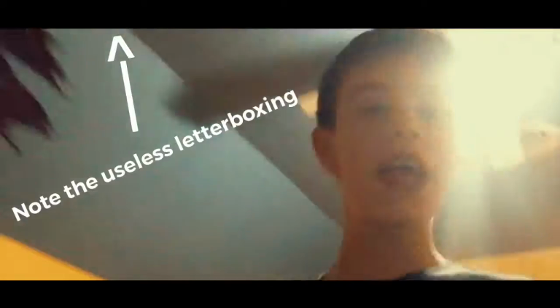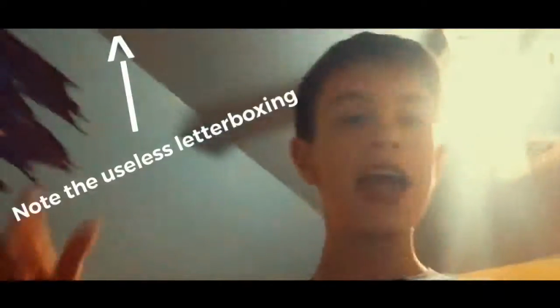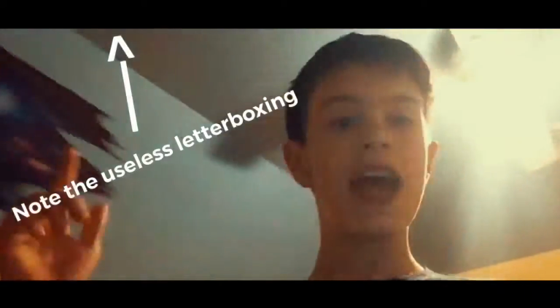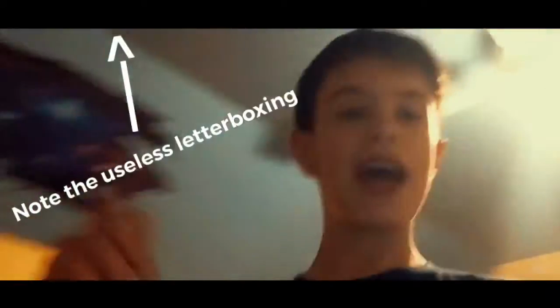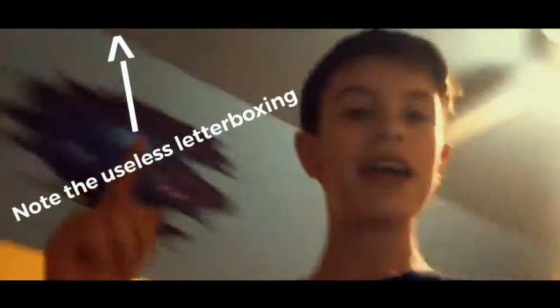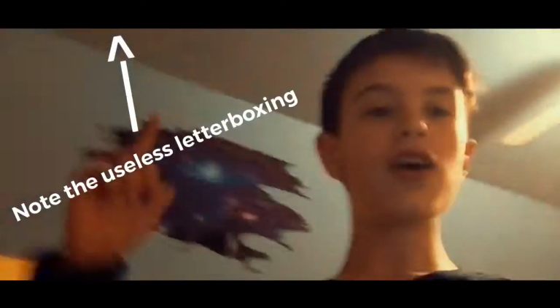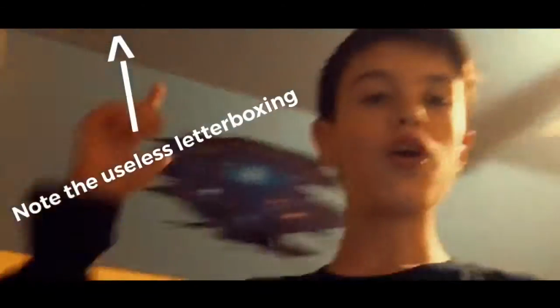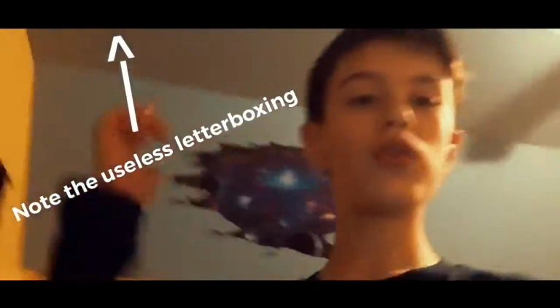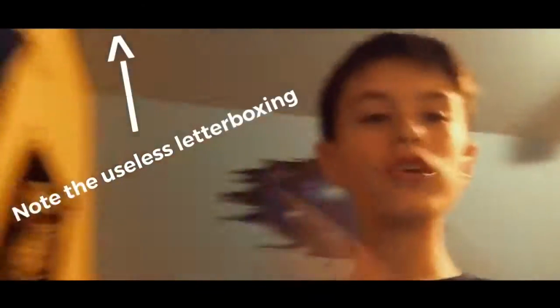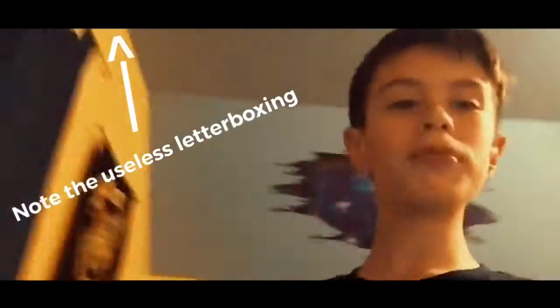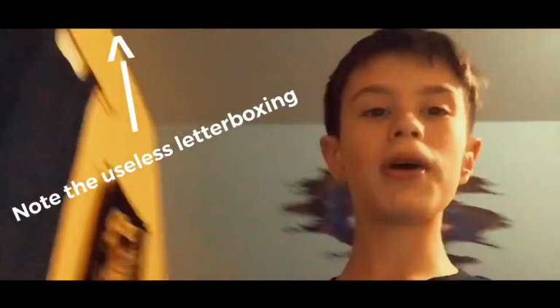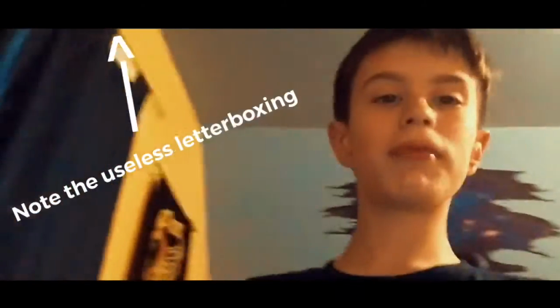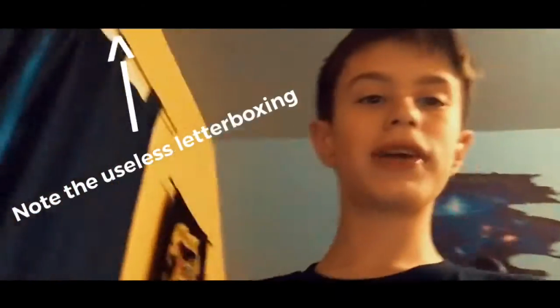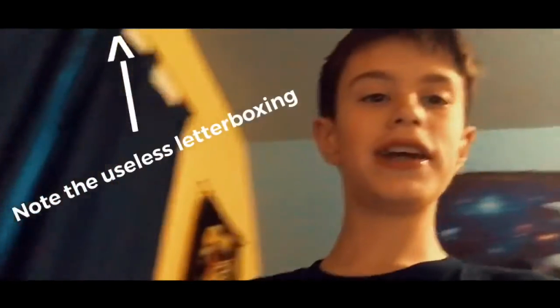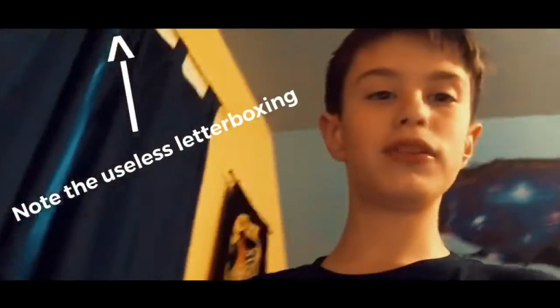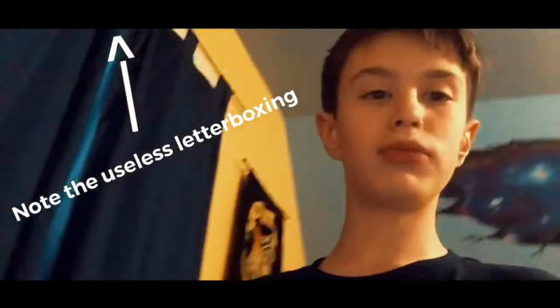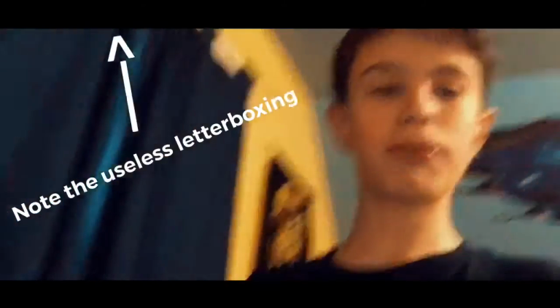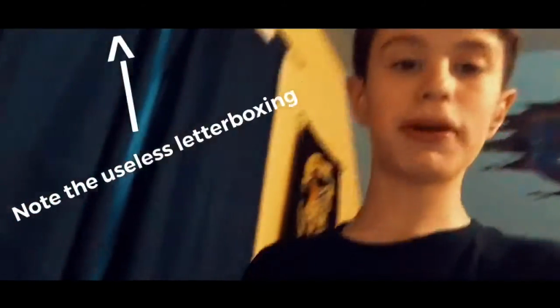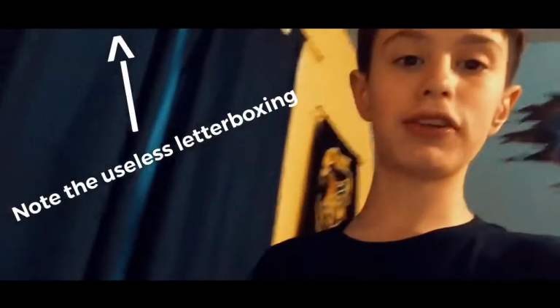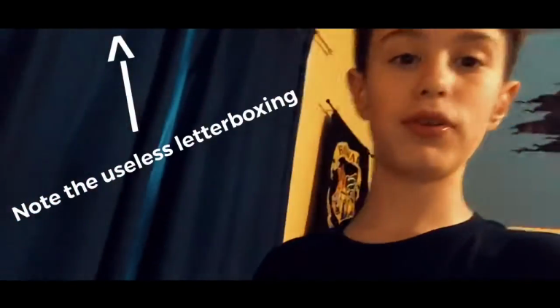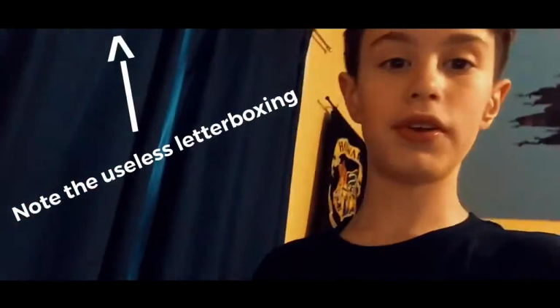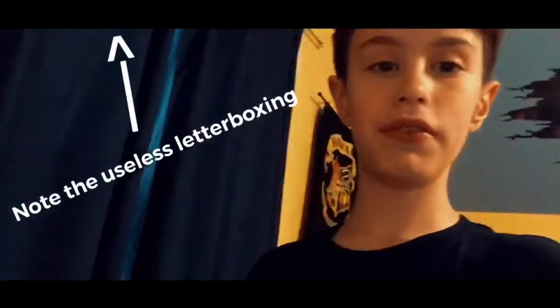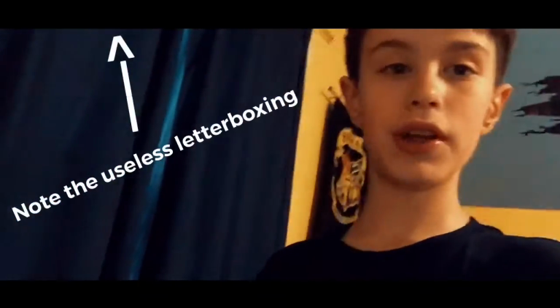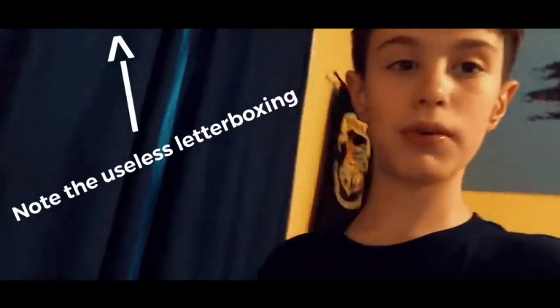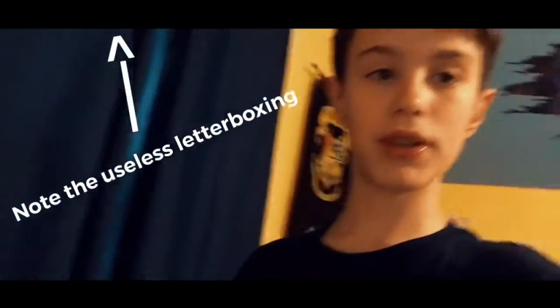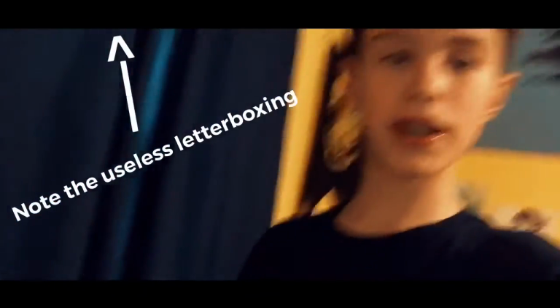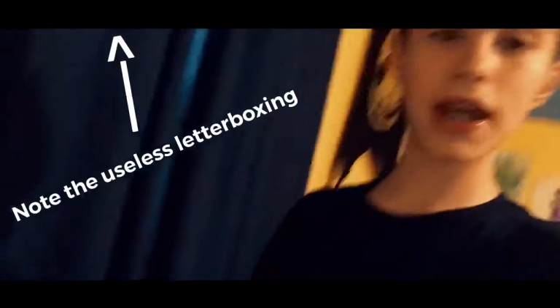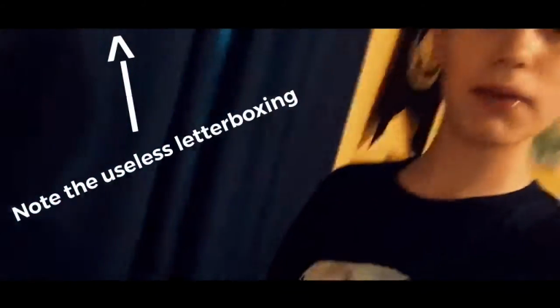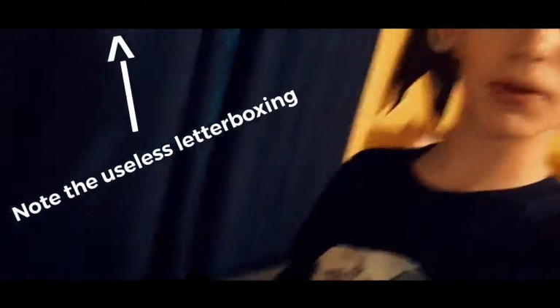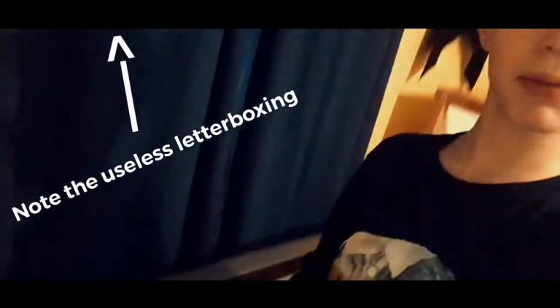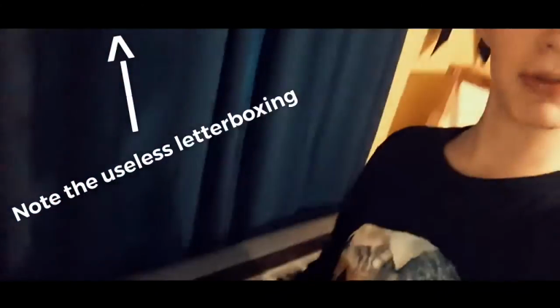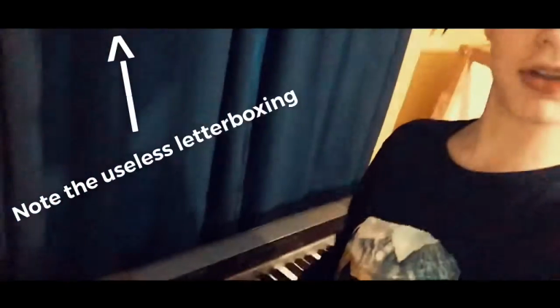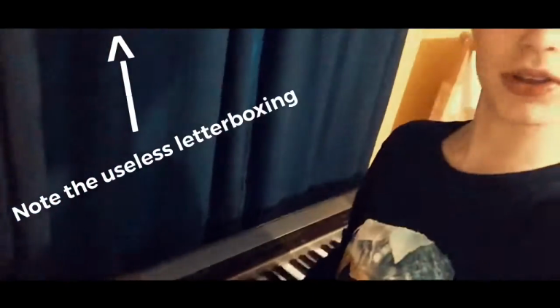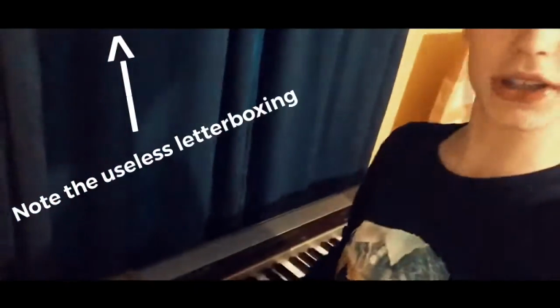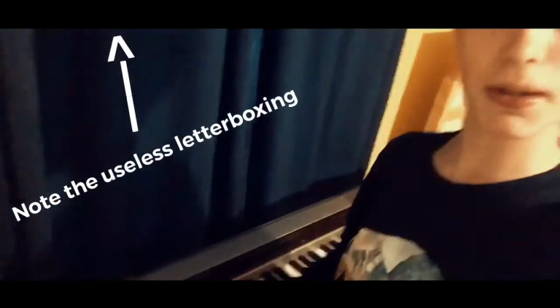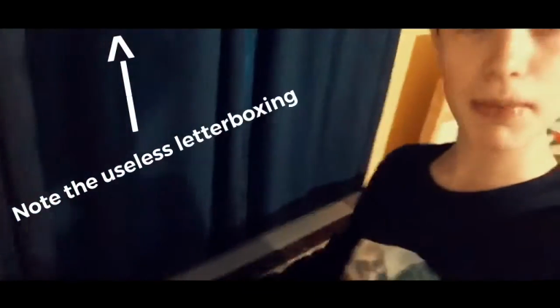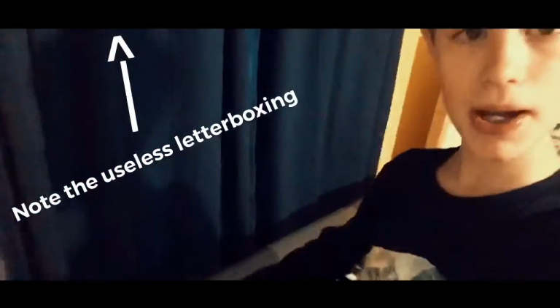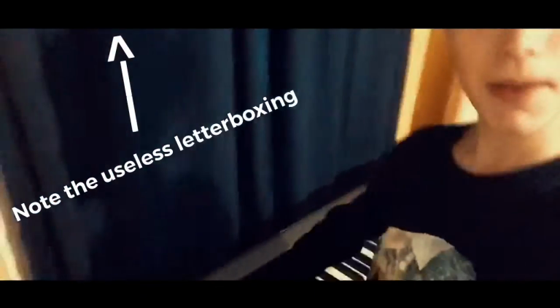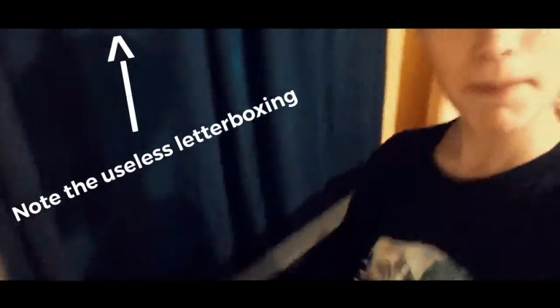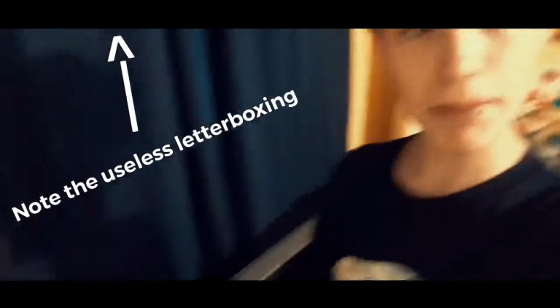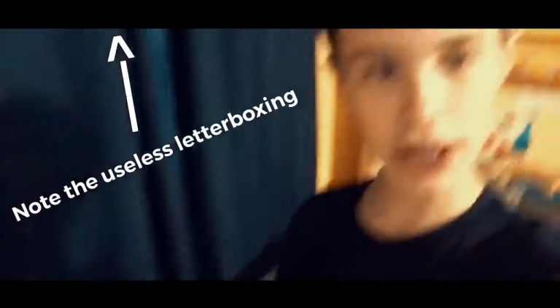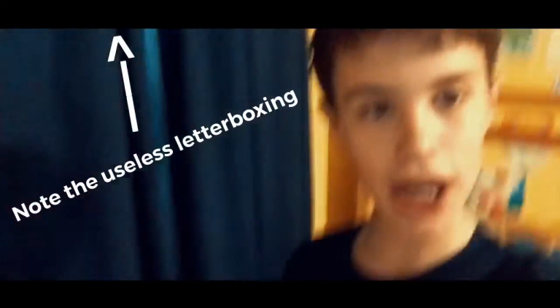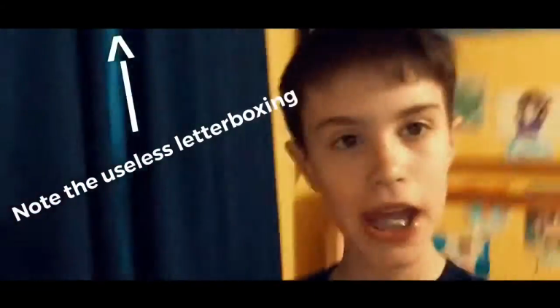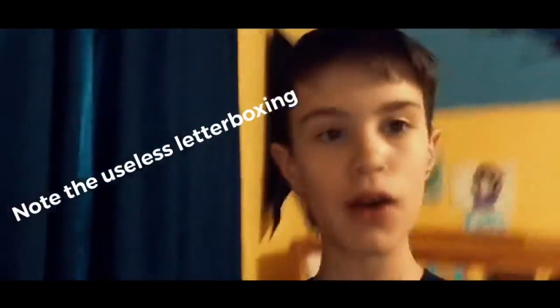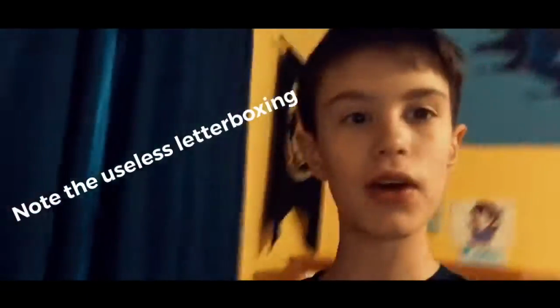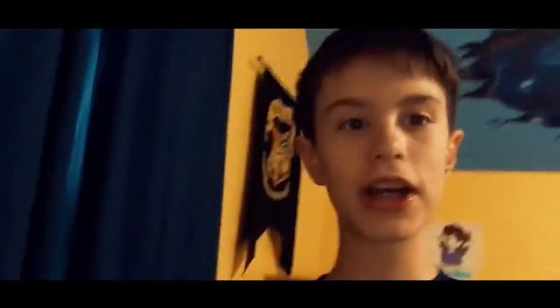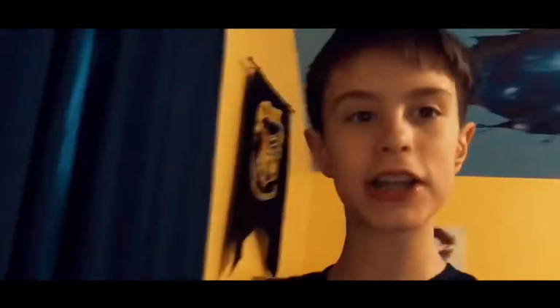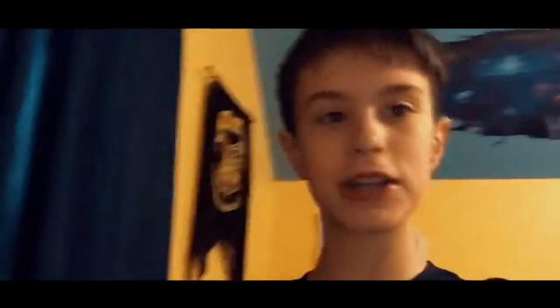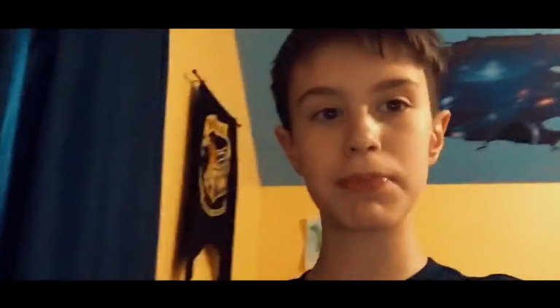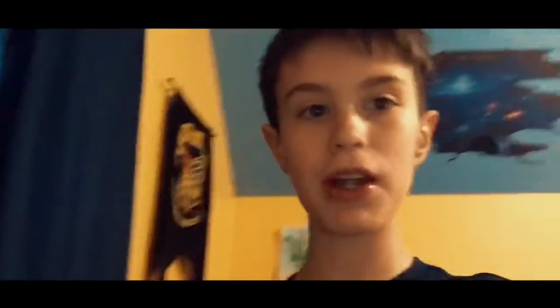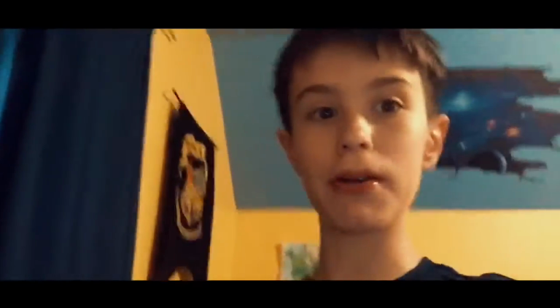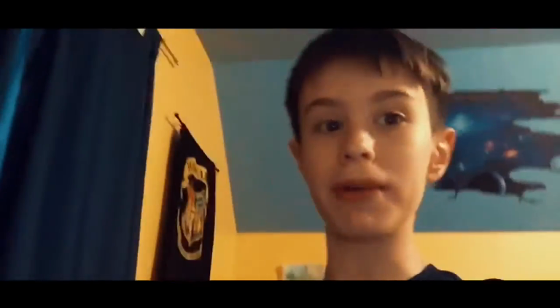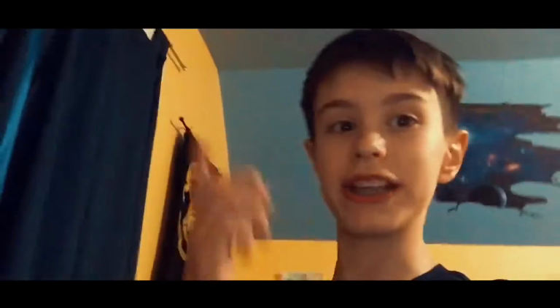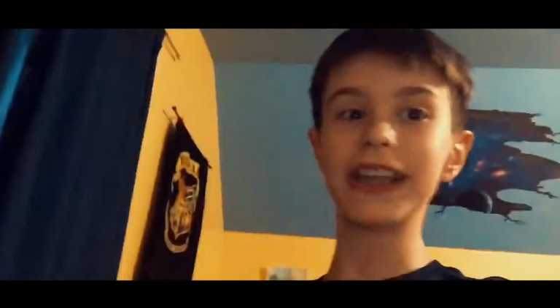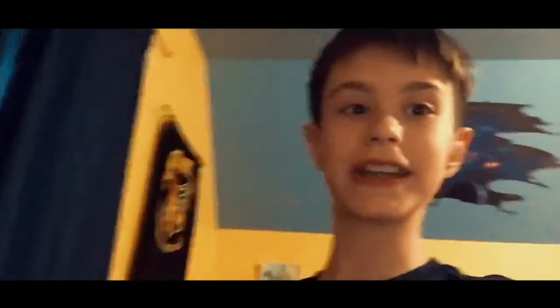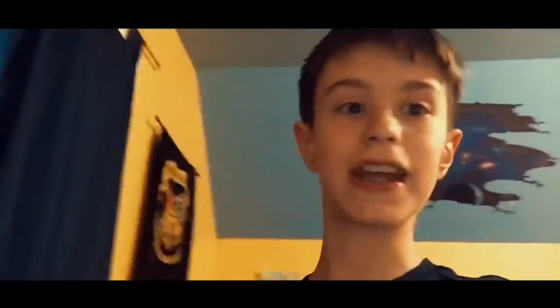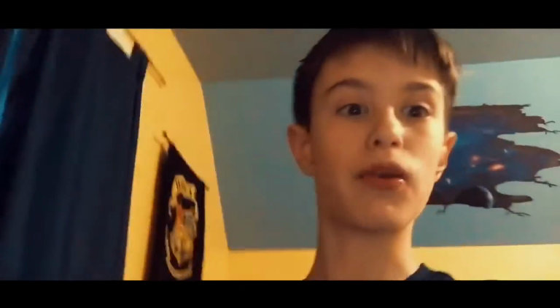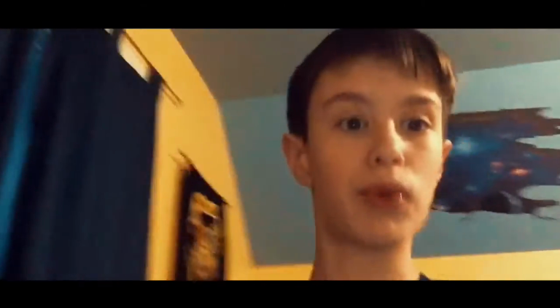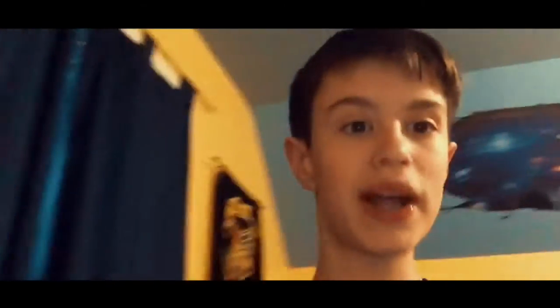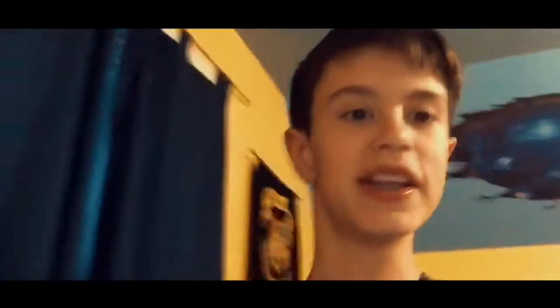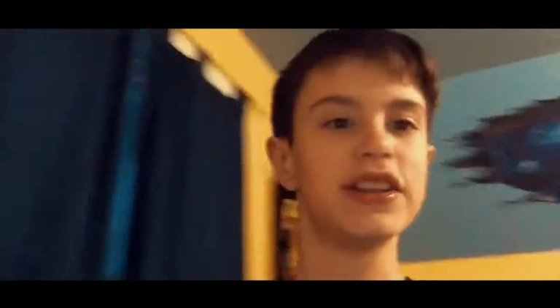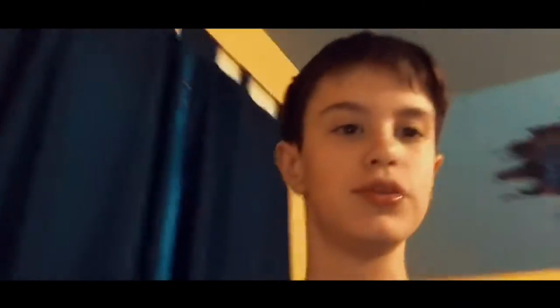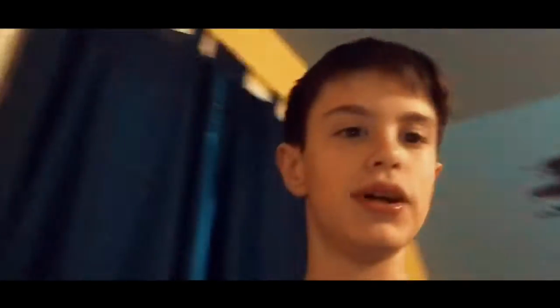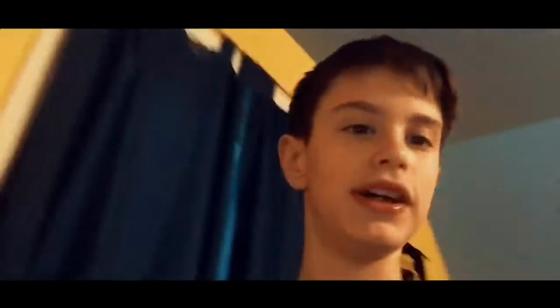Hey y'all, good morning everyone. Welcome back to another video where today we're going to be doing some piano experiments. Let's get right into it.